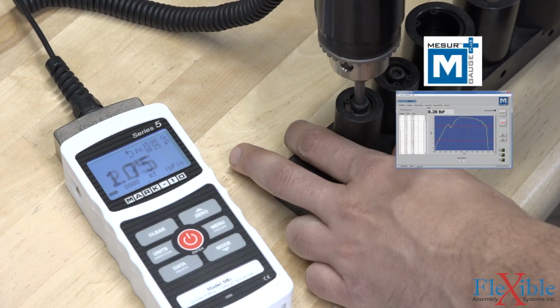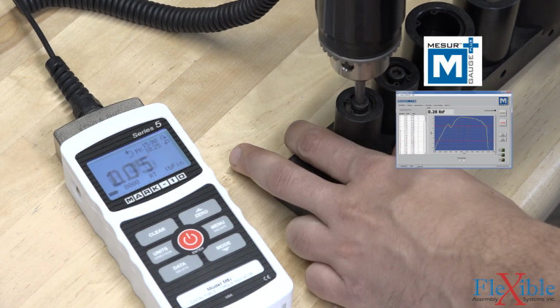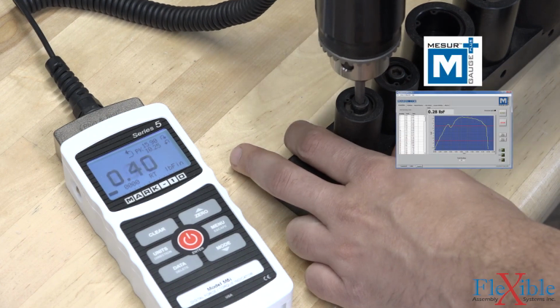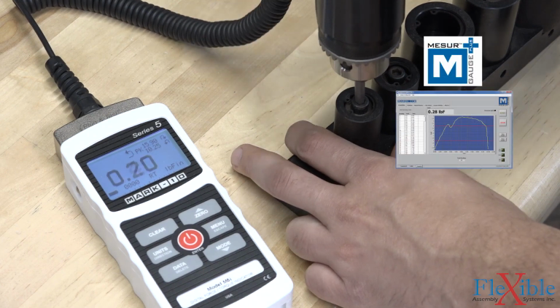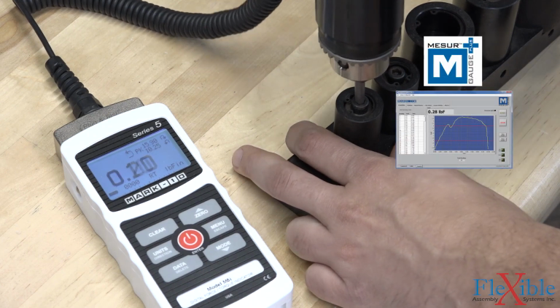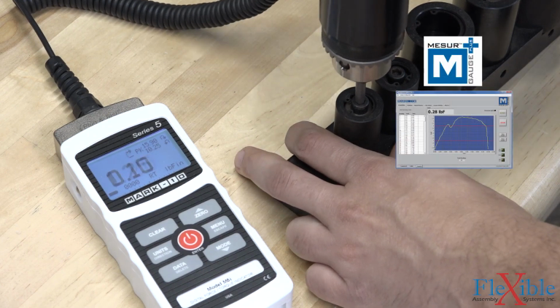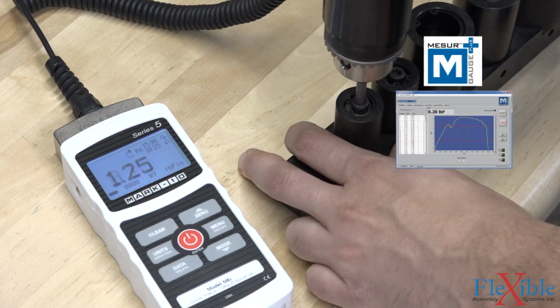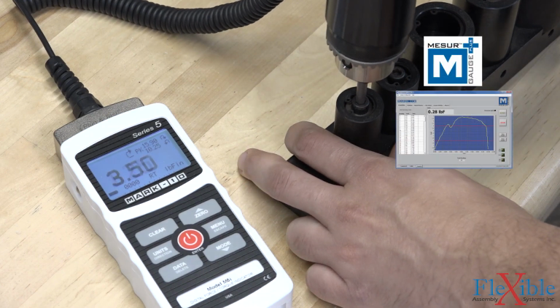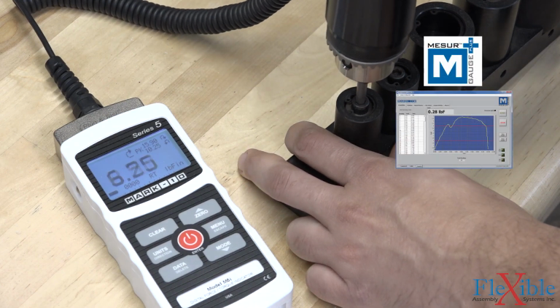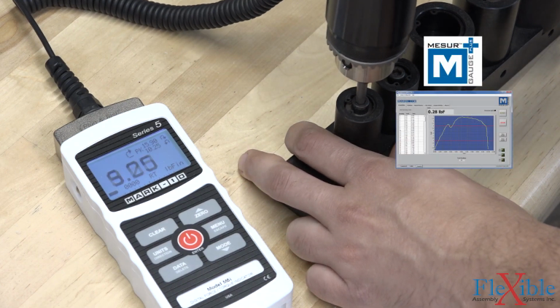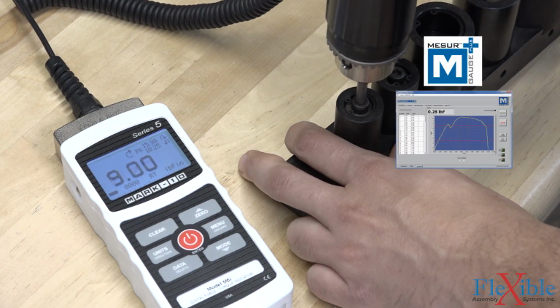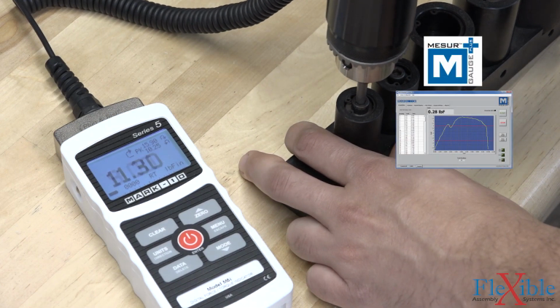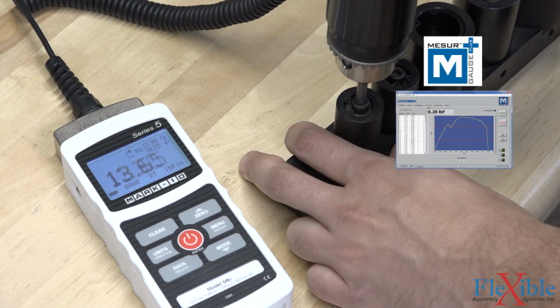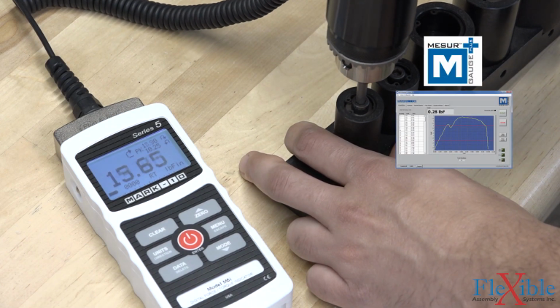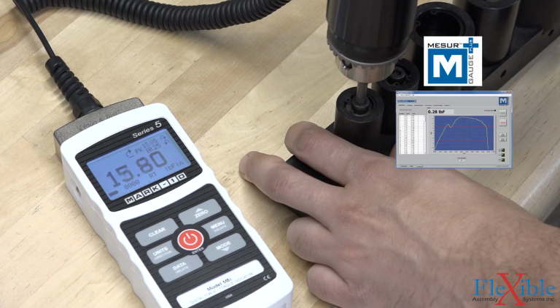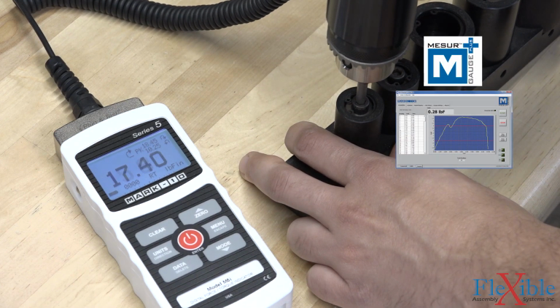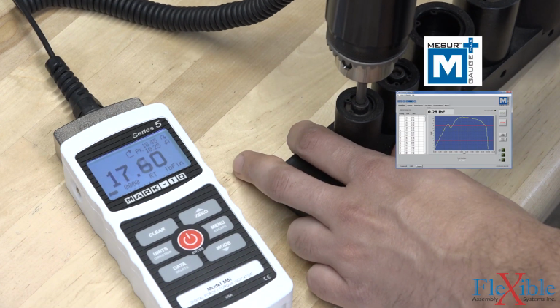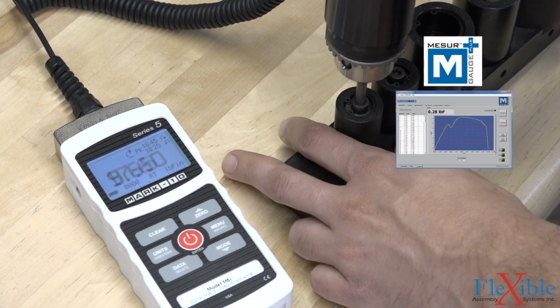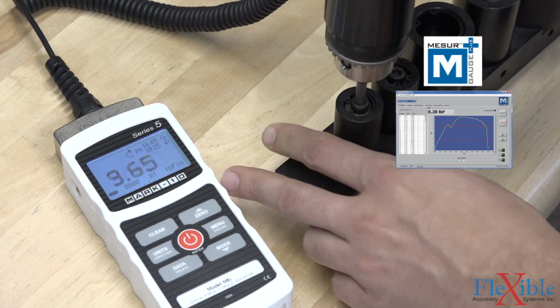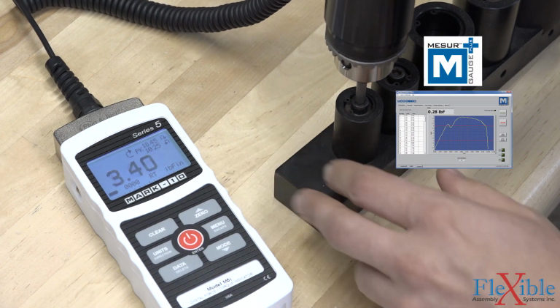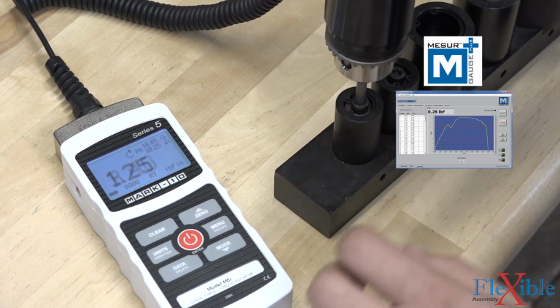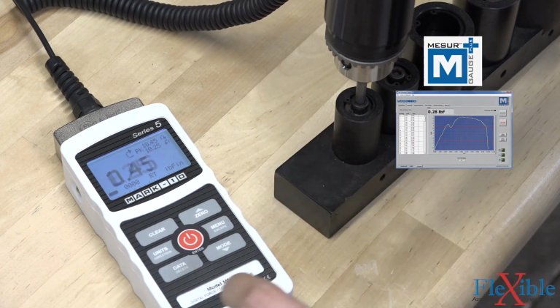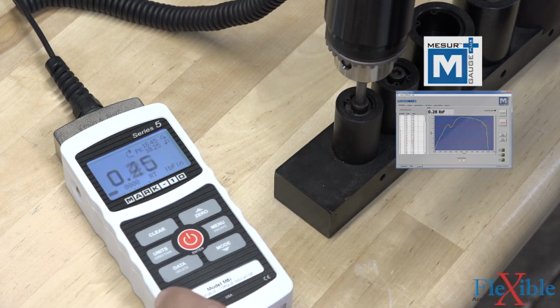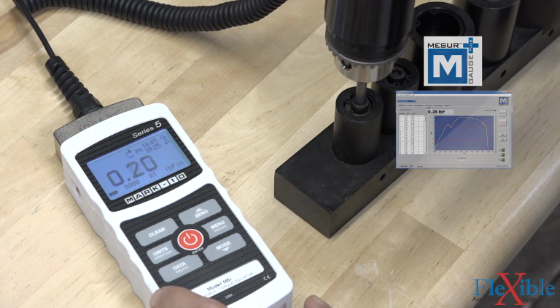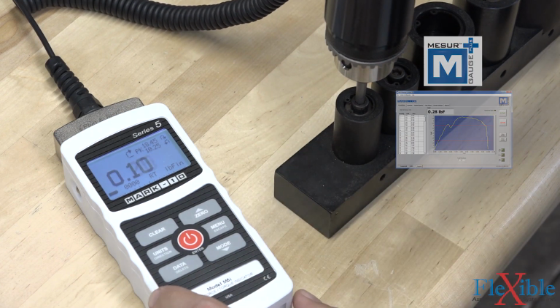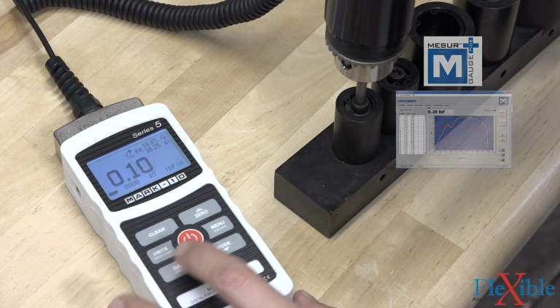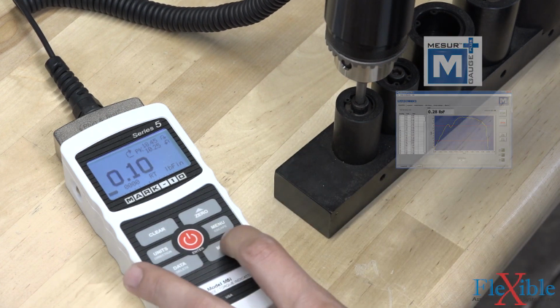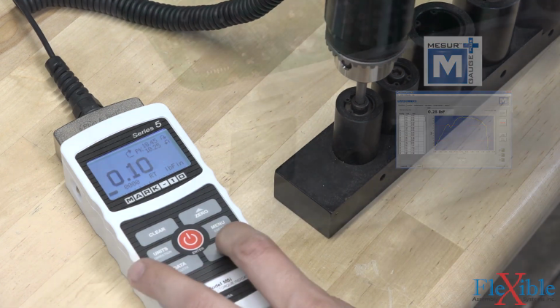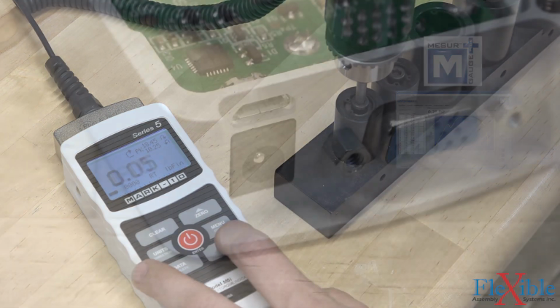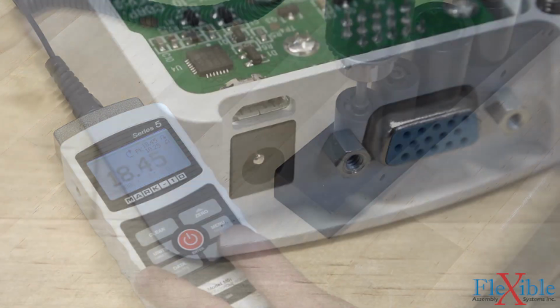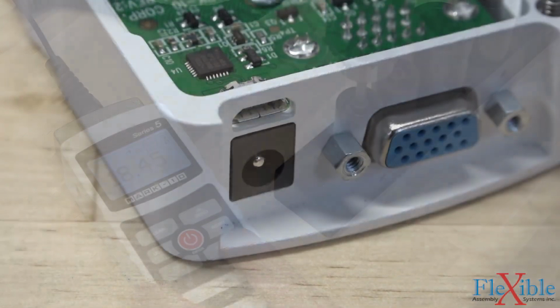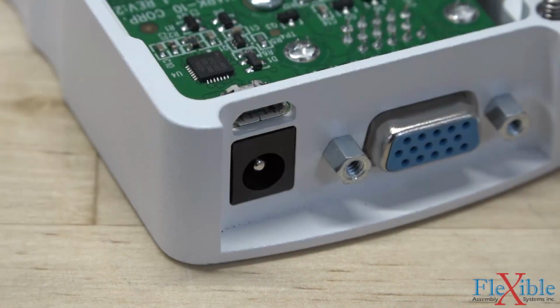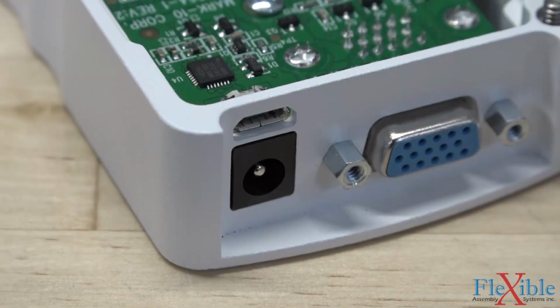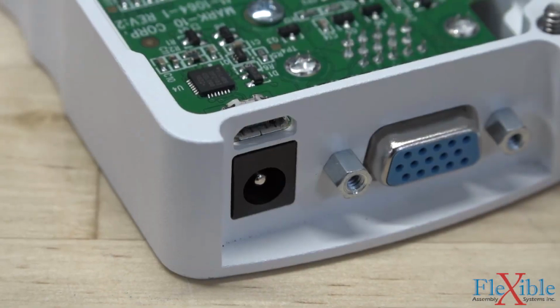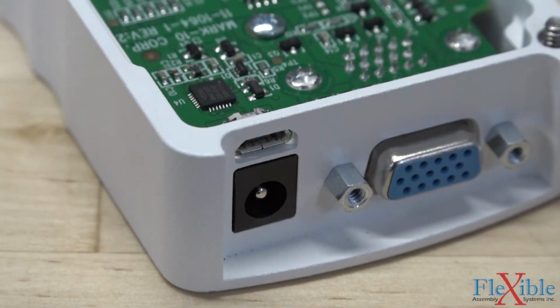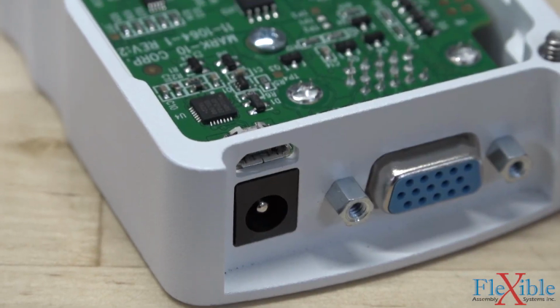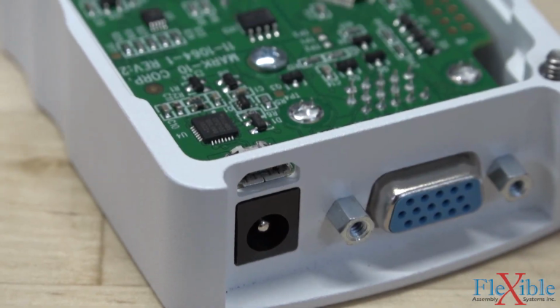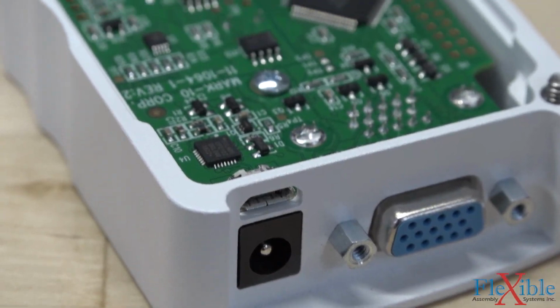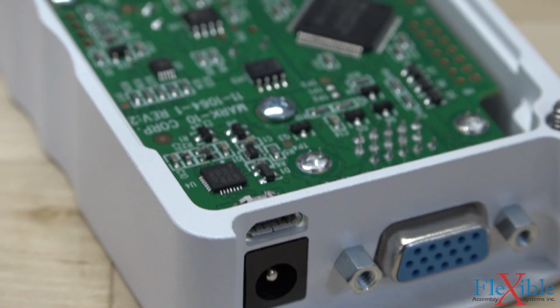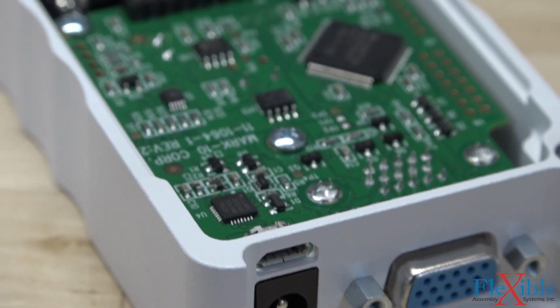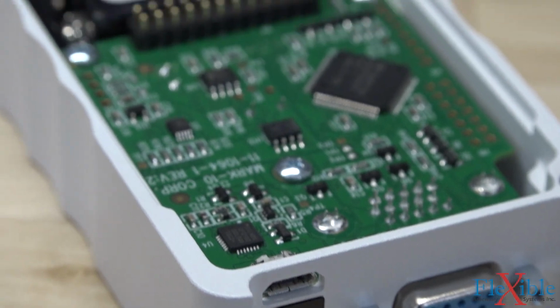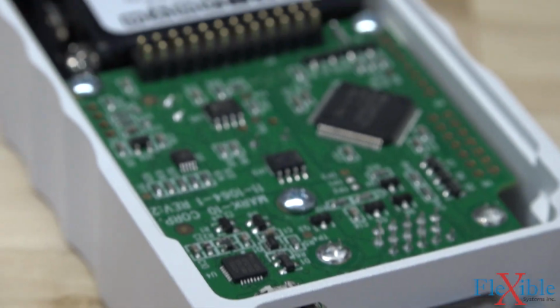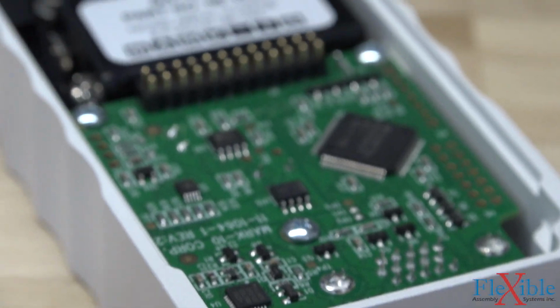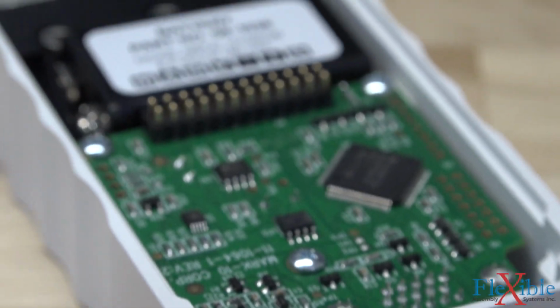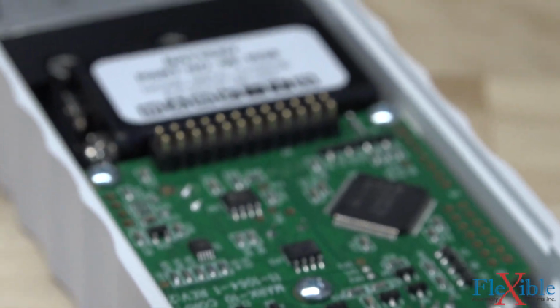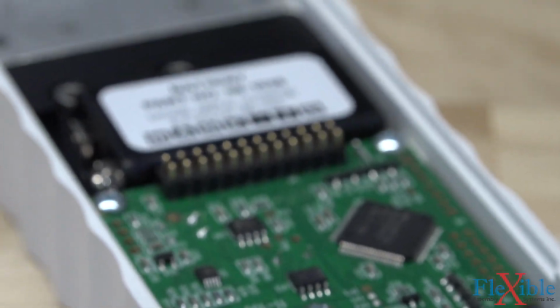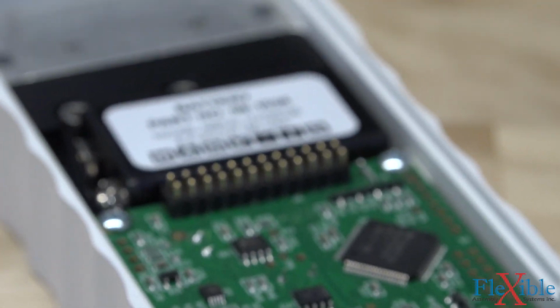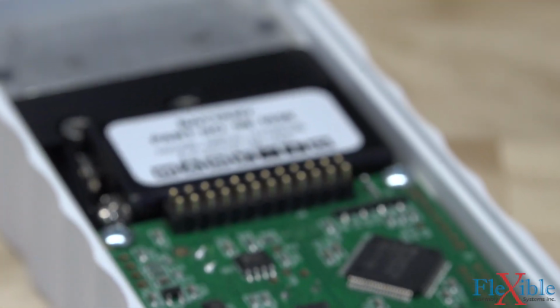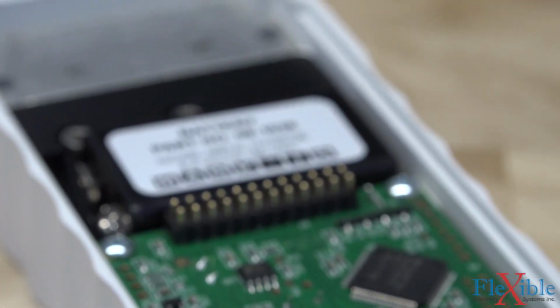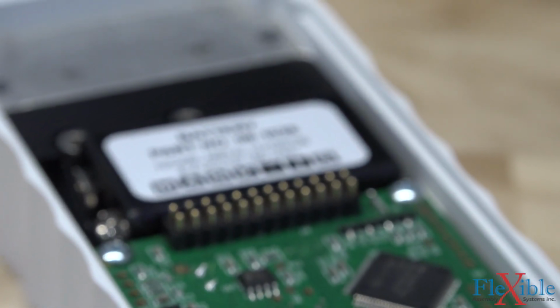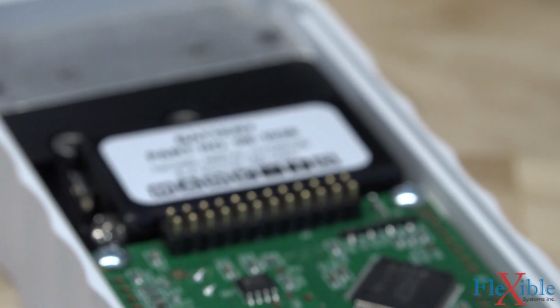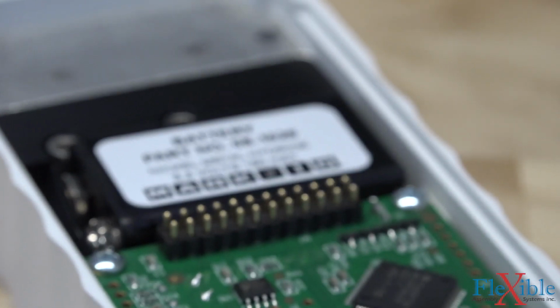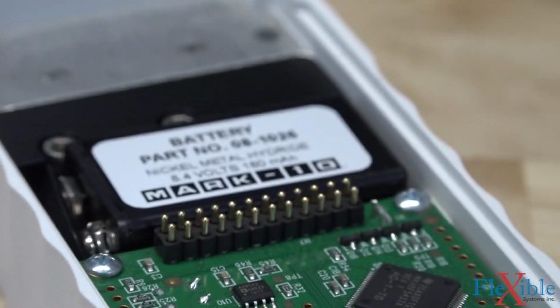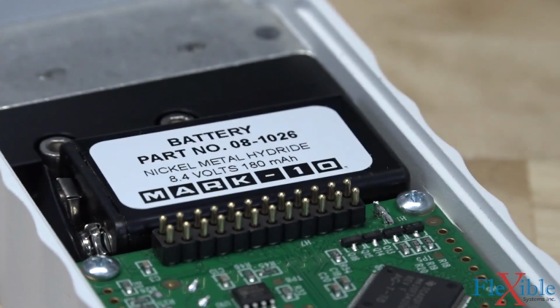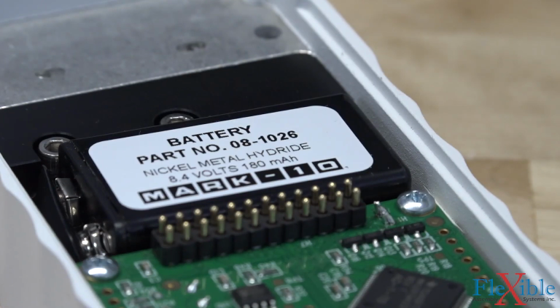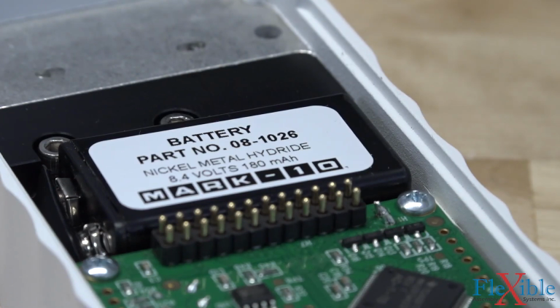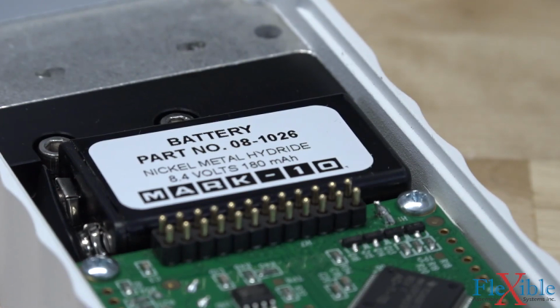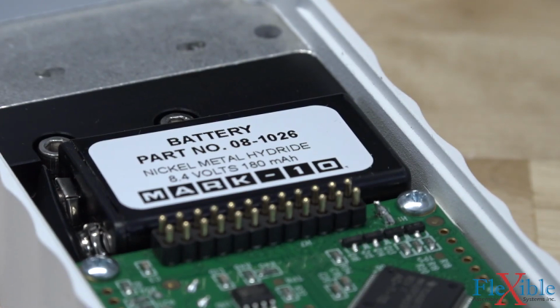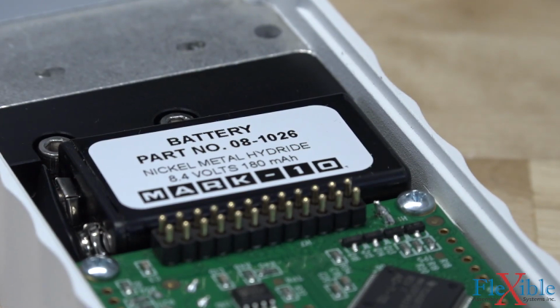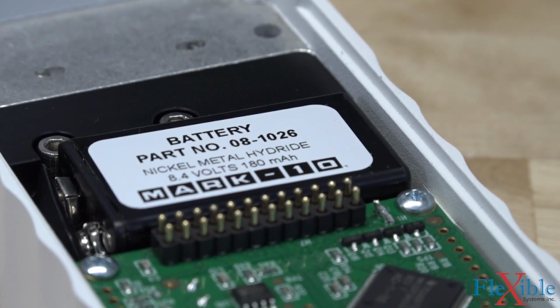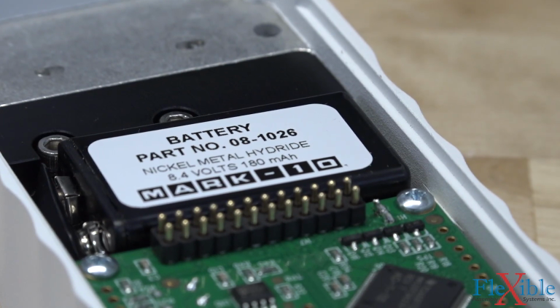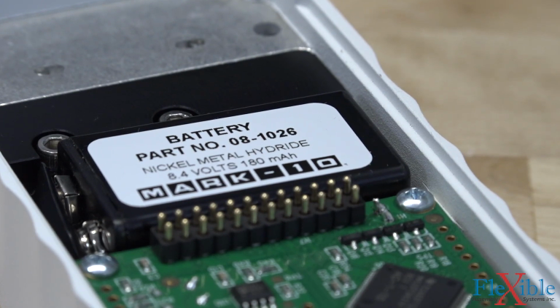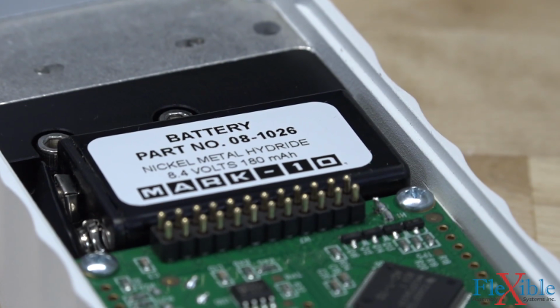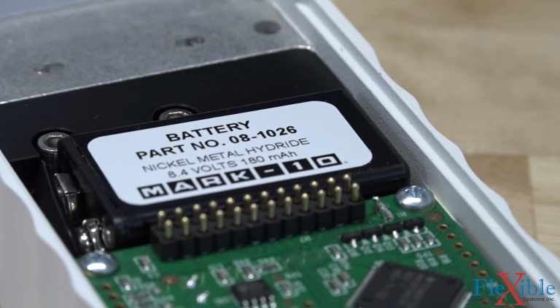The 5i runs on AC power or the included rechargeable batteries for 8 to 24 hours, depending on whether you use the backlight or not.